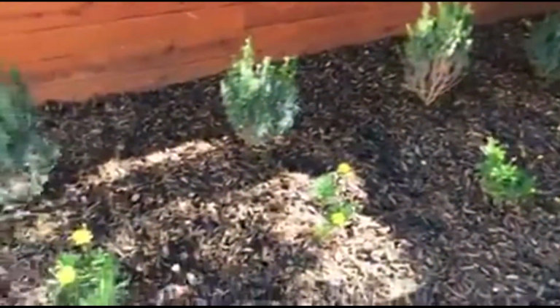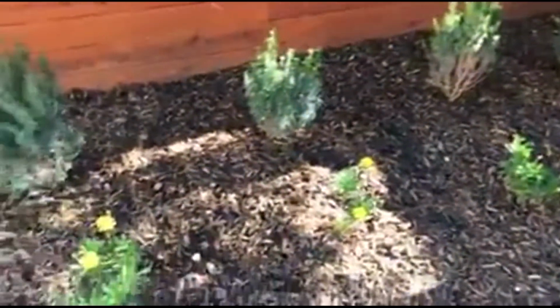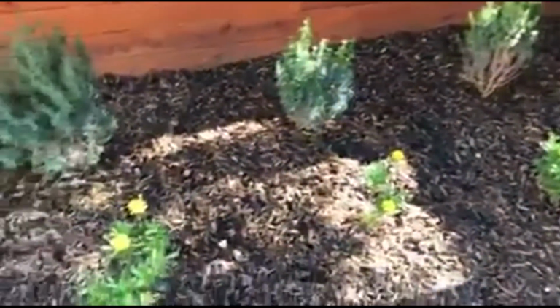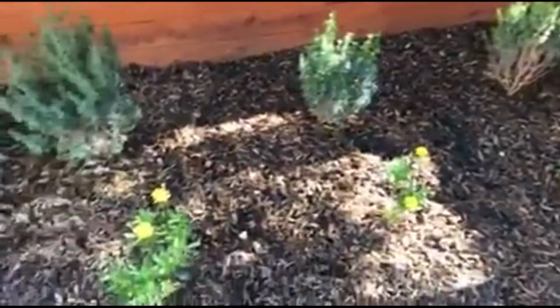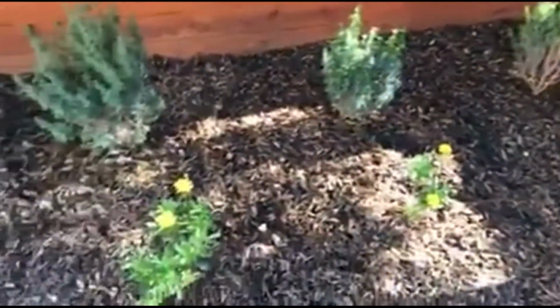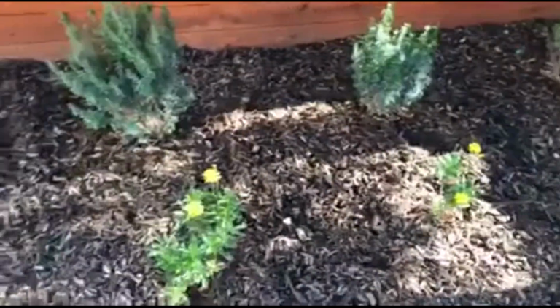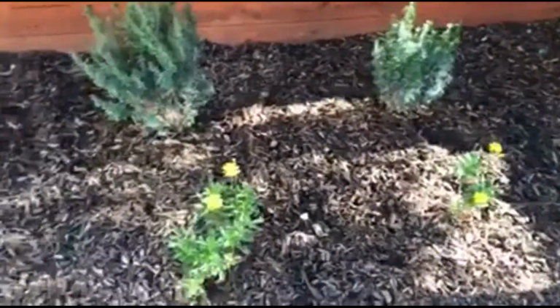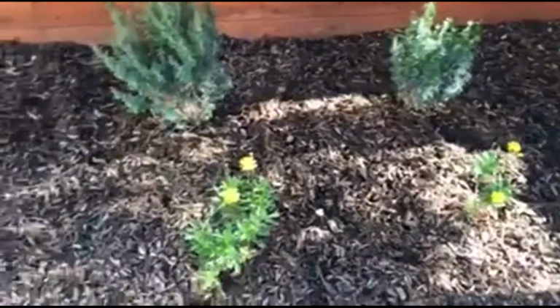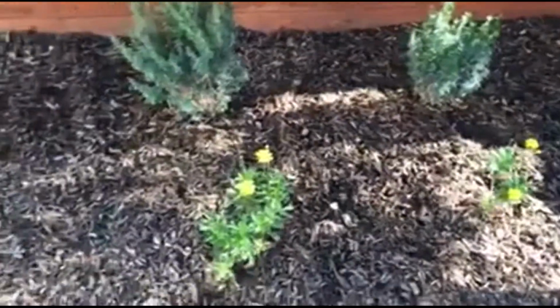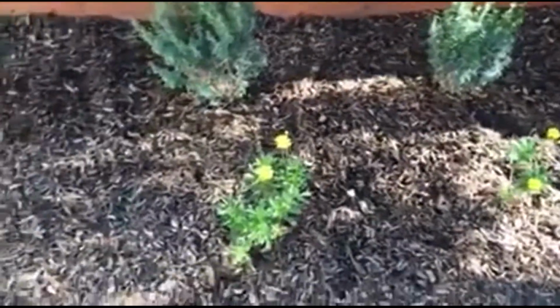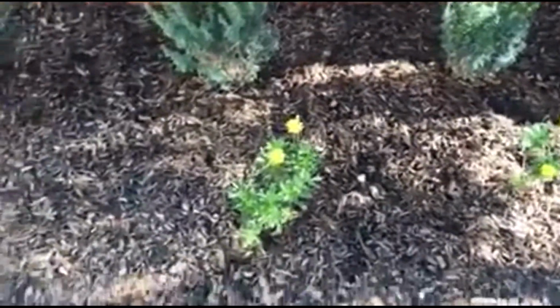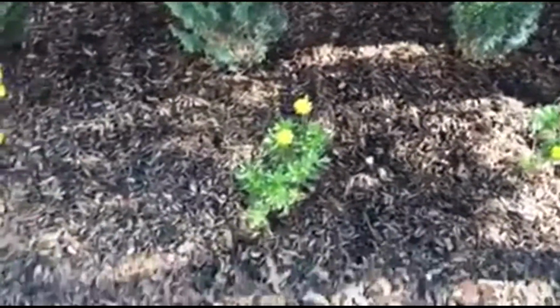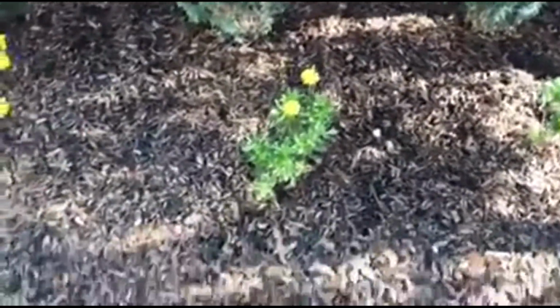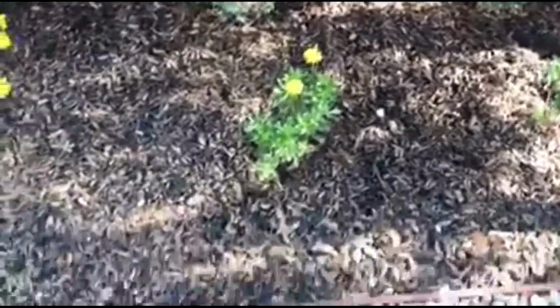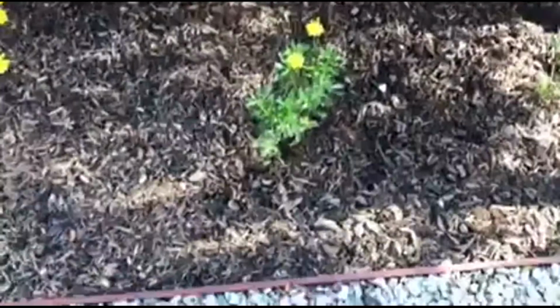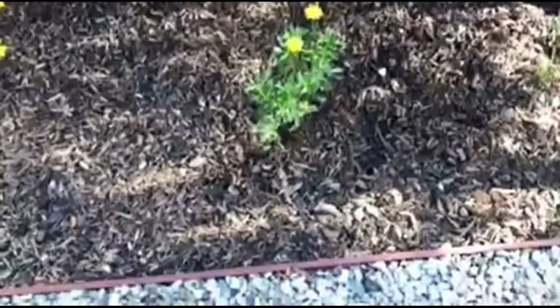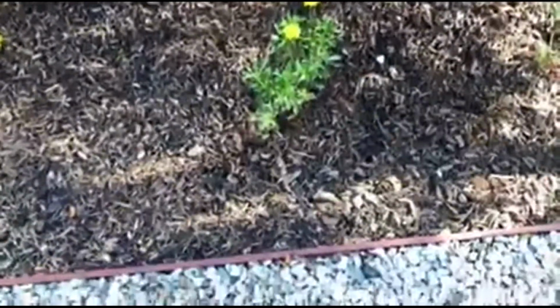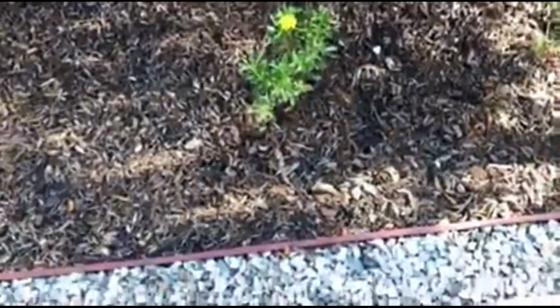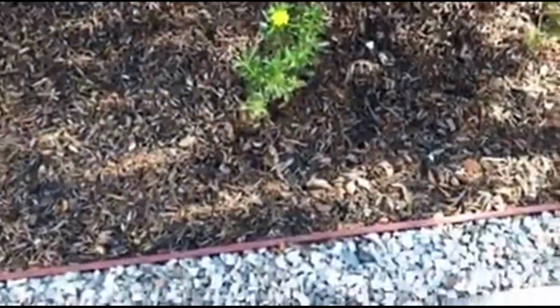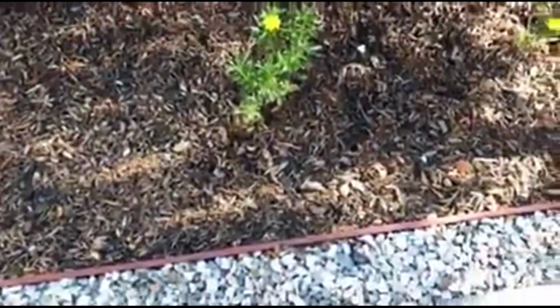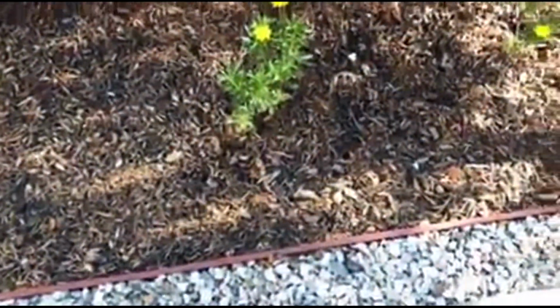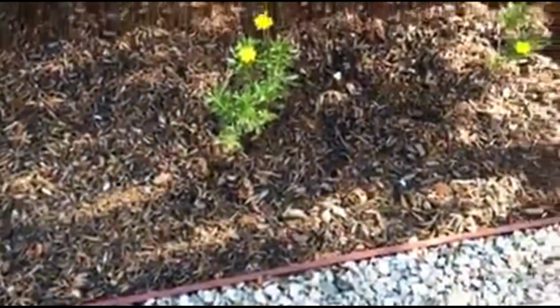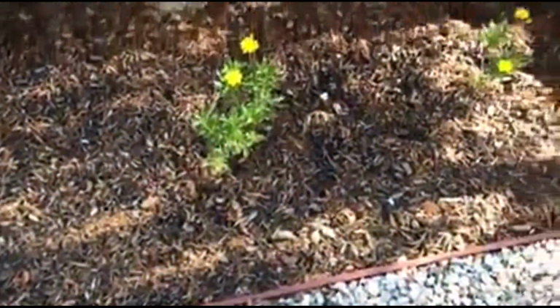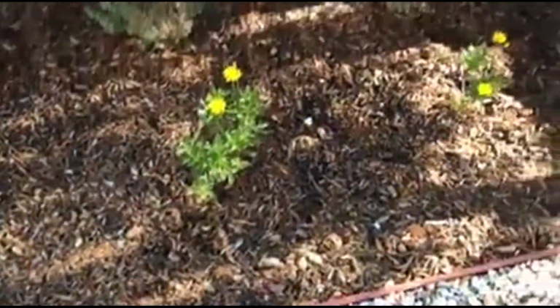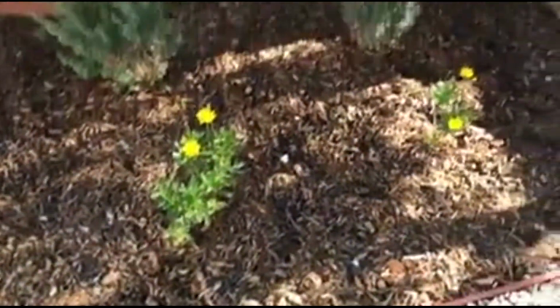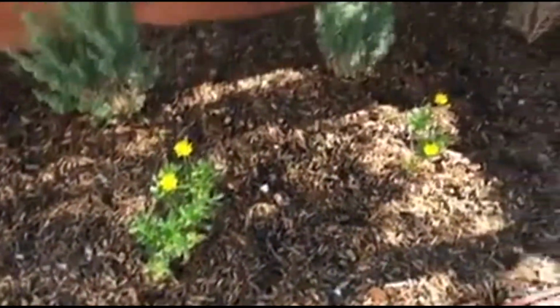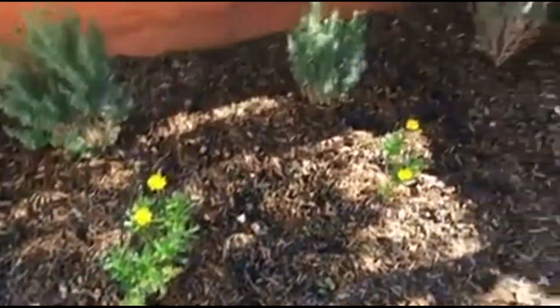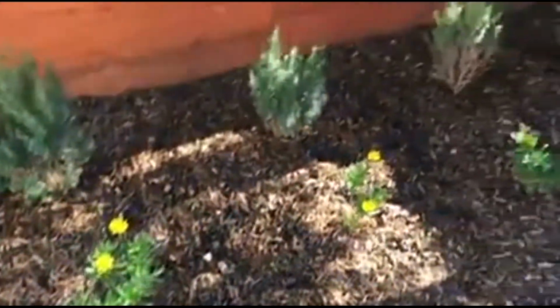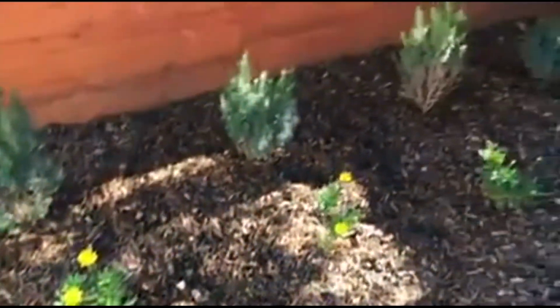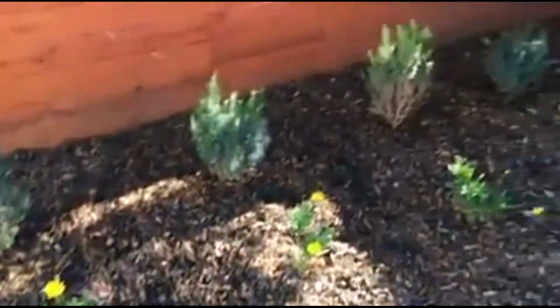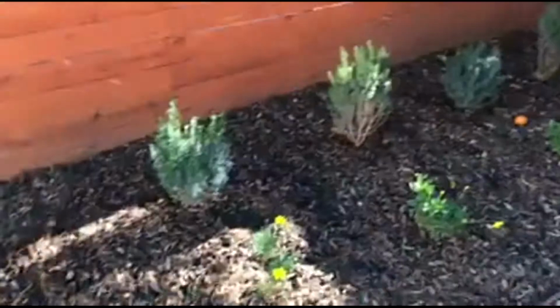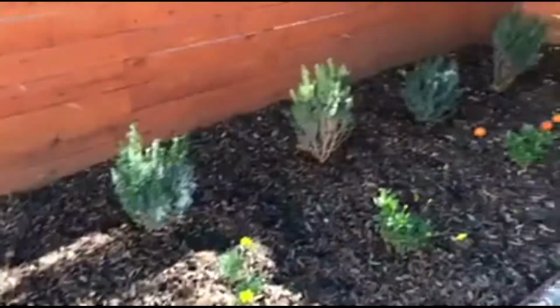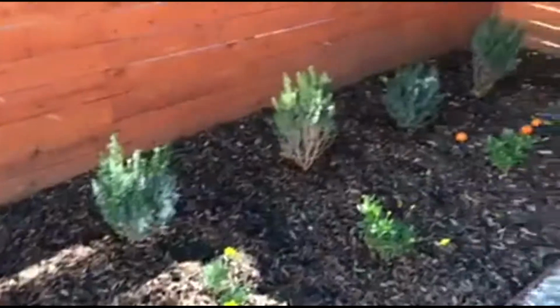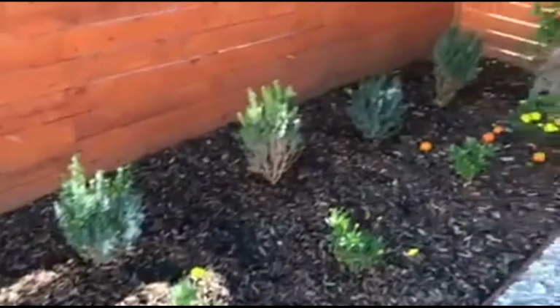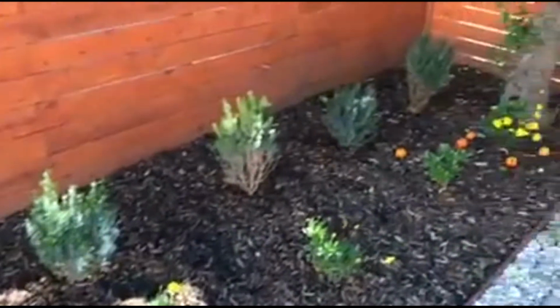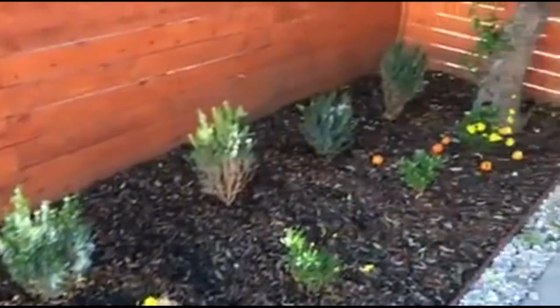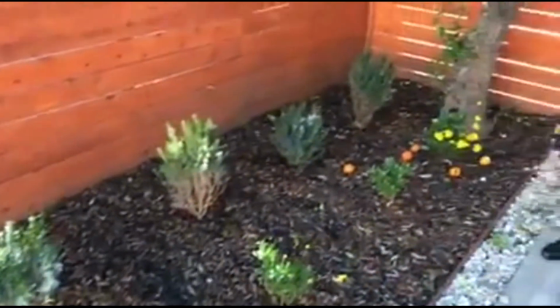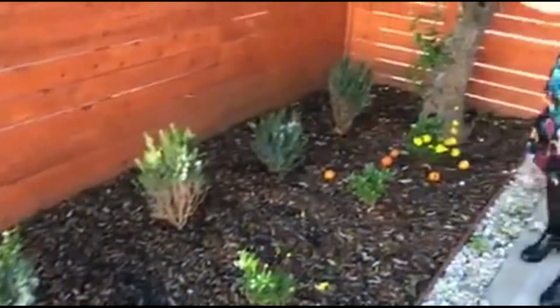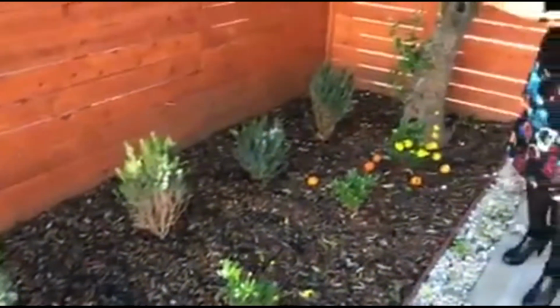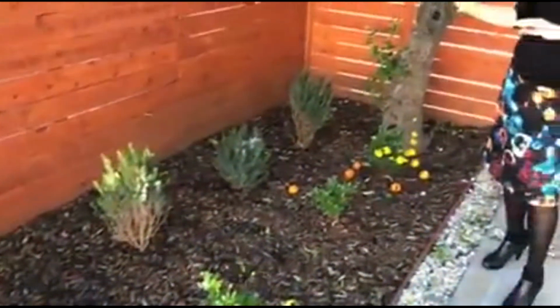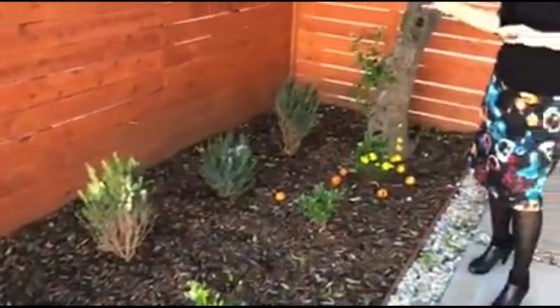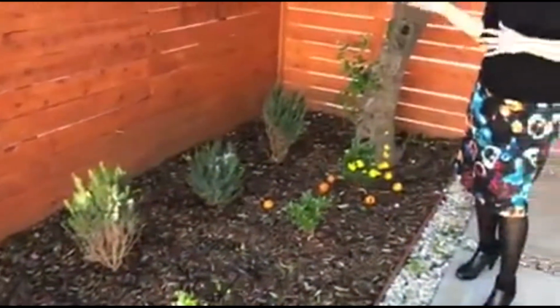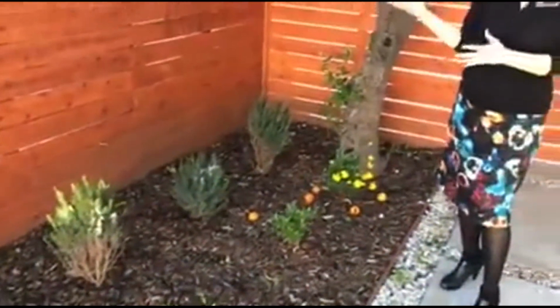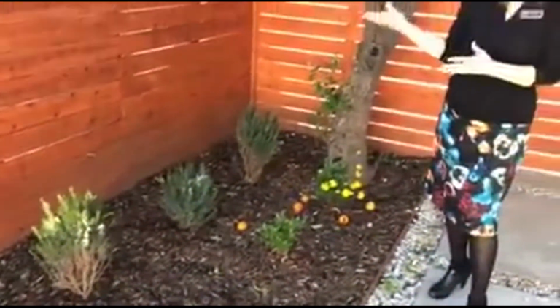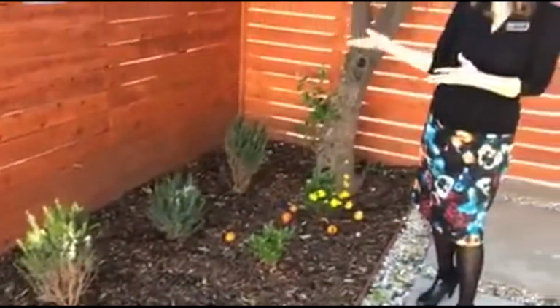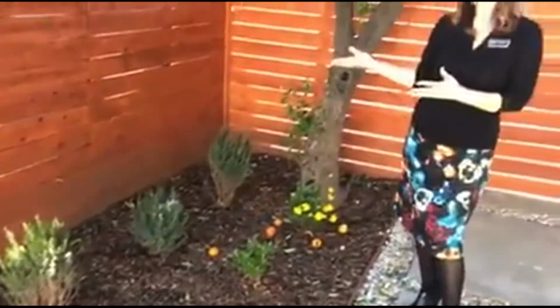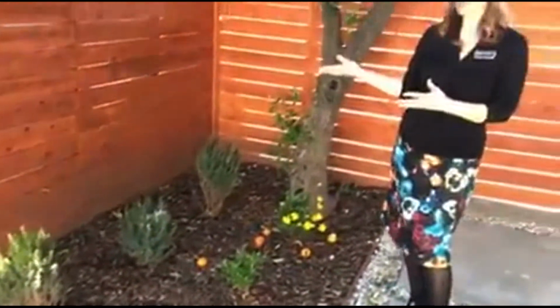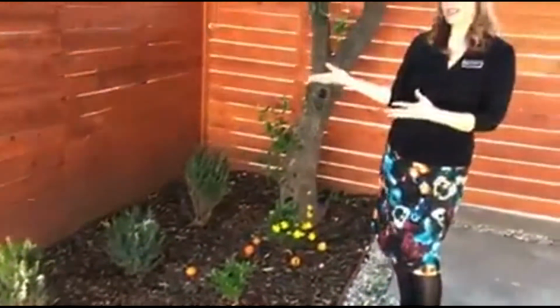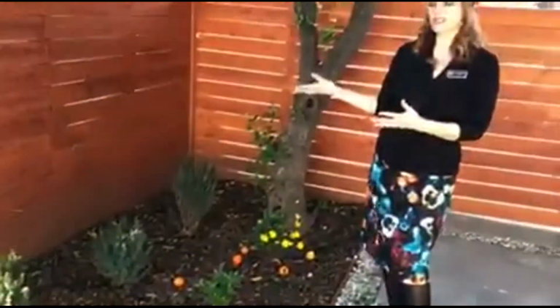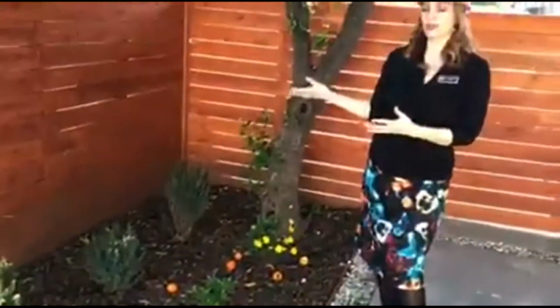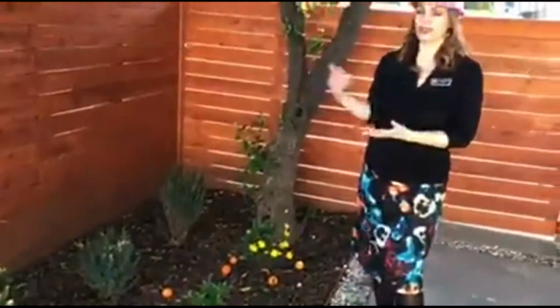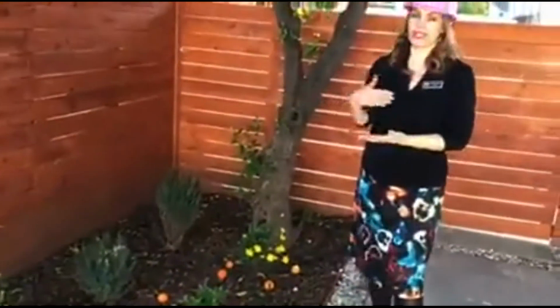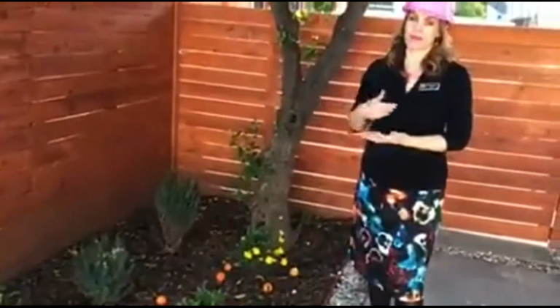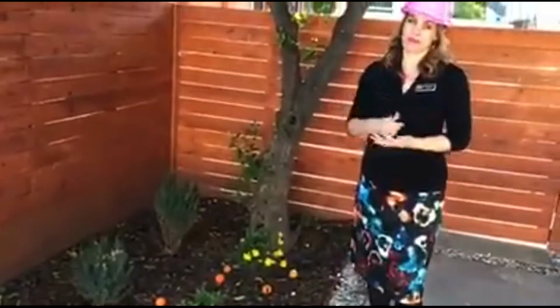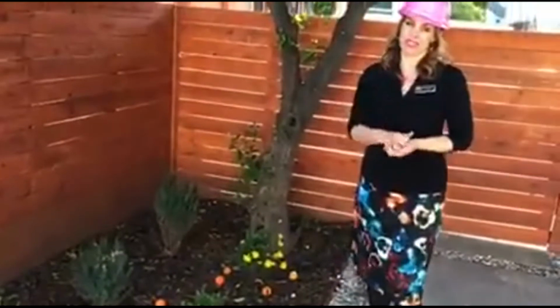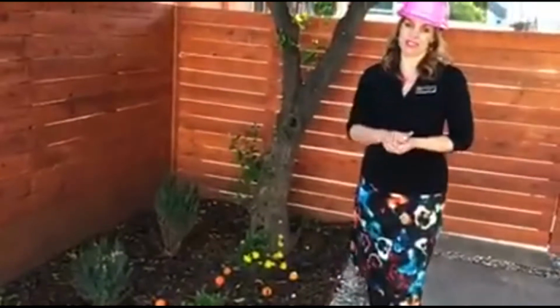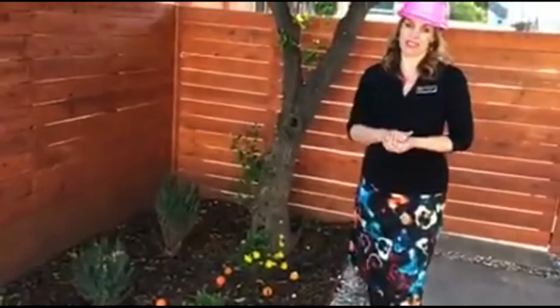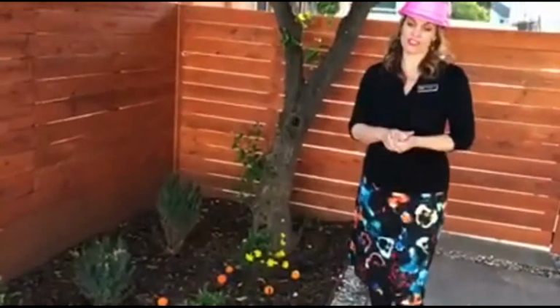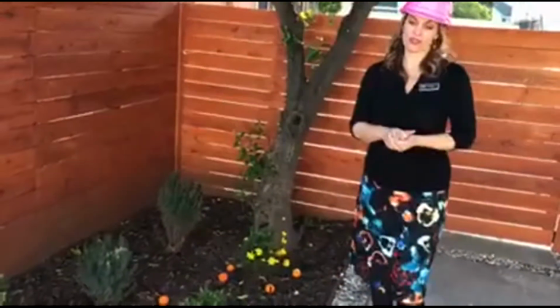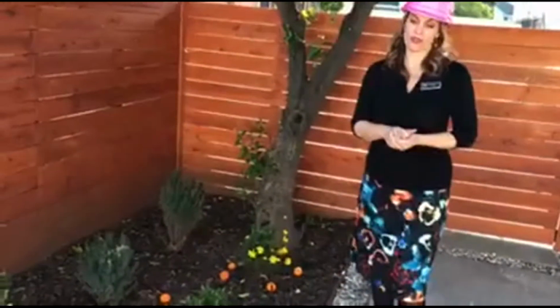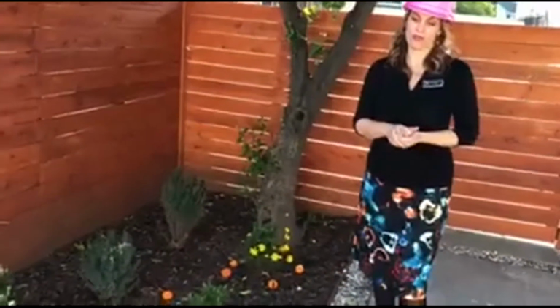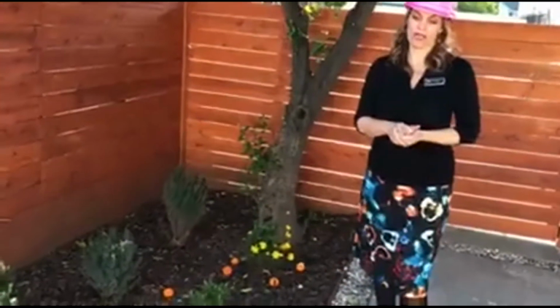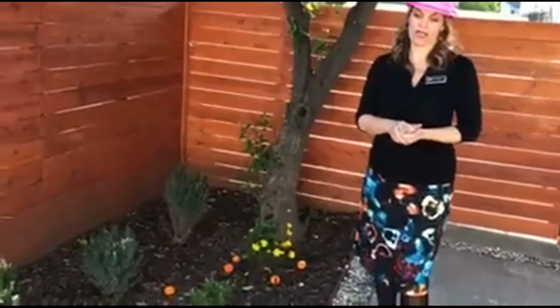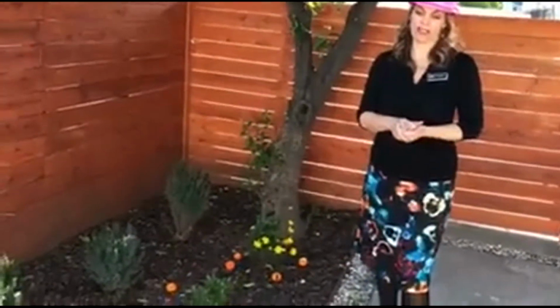We put a drip system in so it's really easy to maintain and it looks cute and it's really appealing to our buyers.